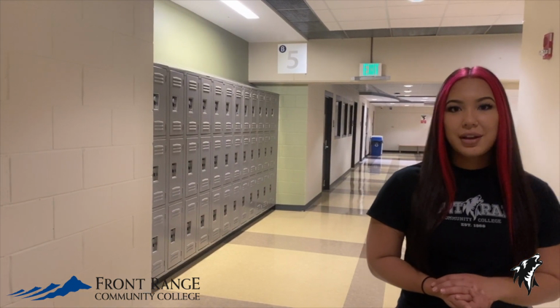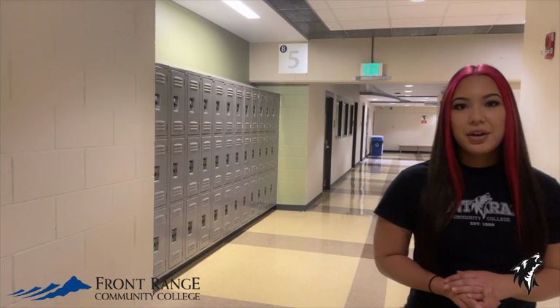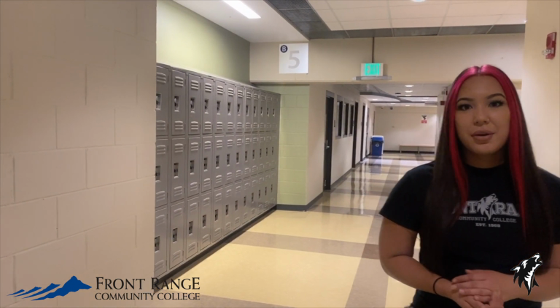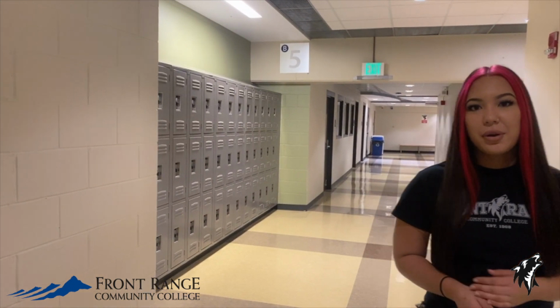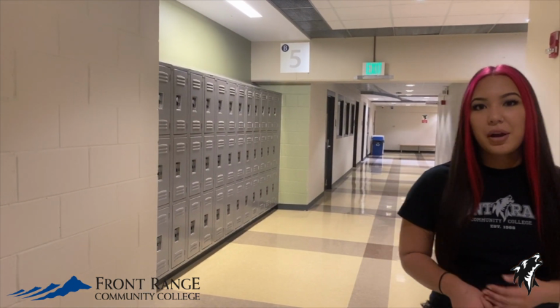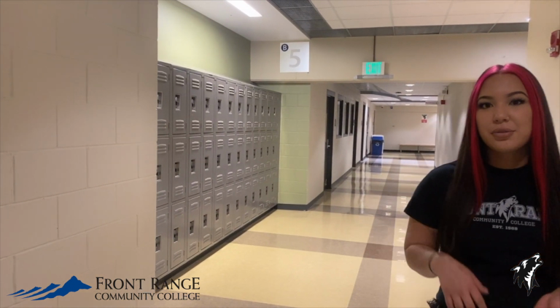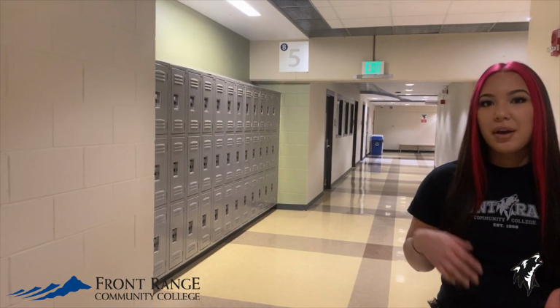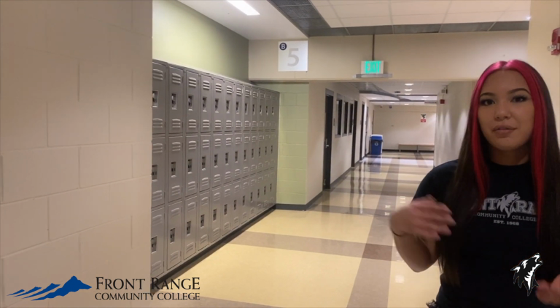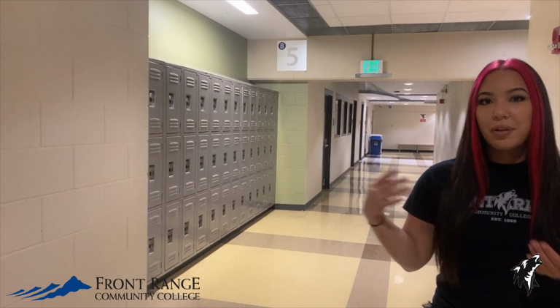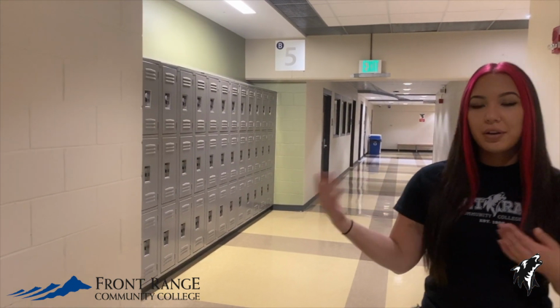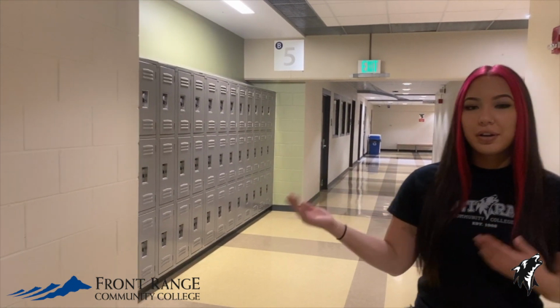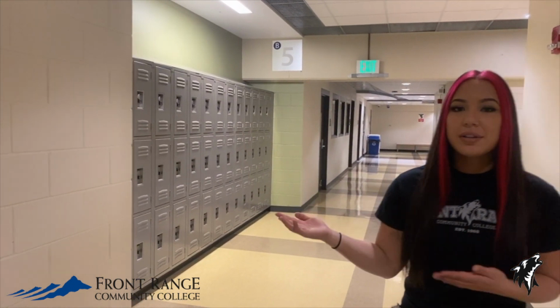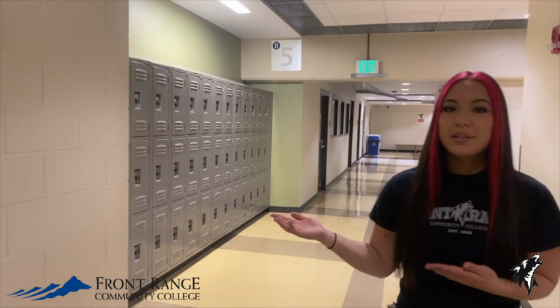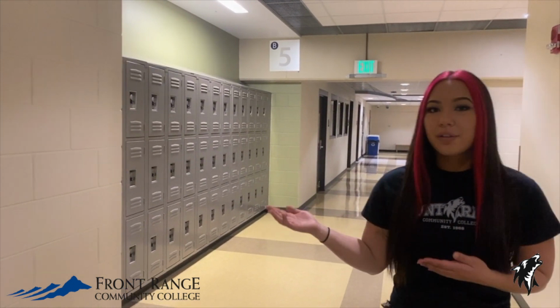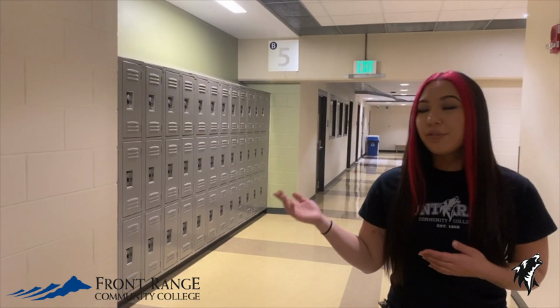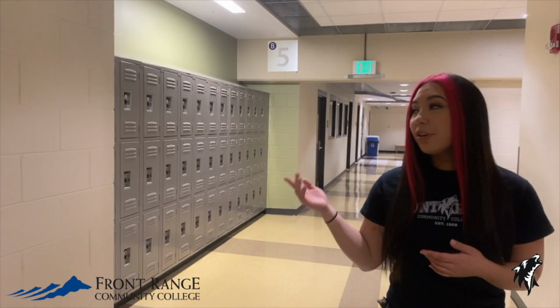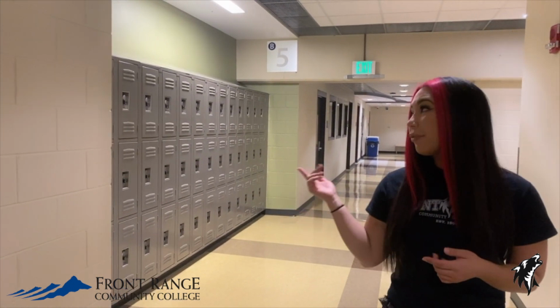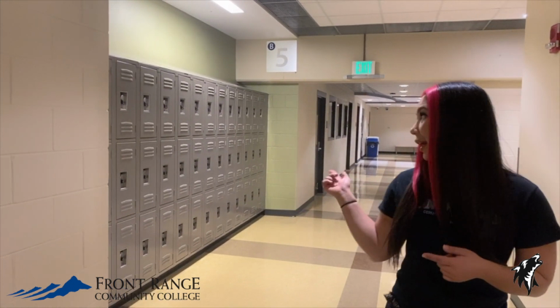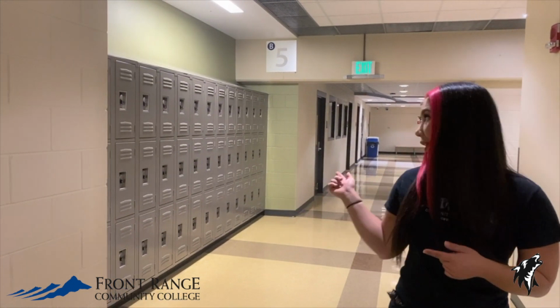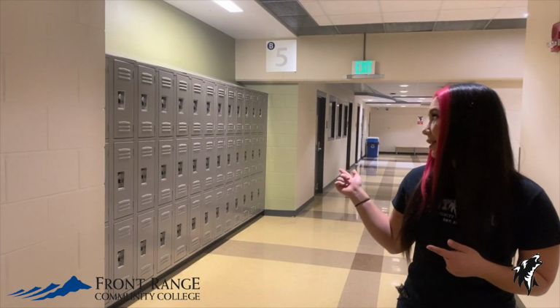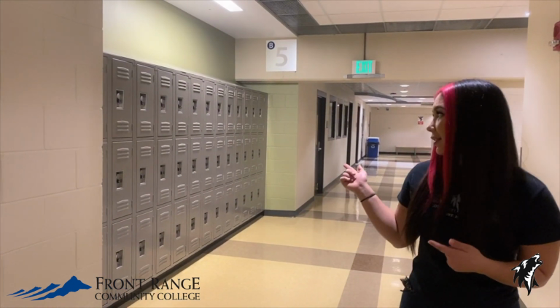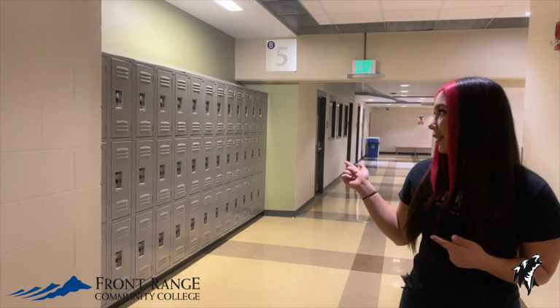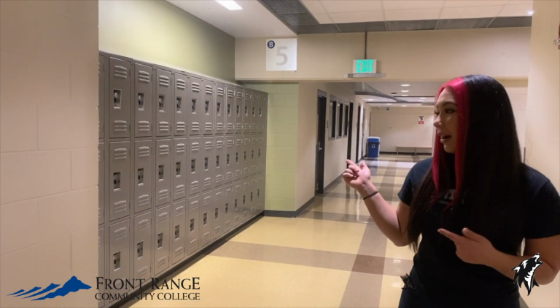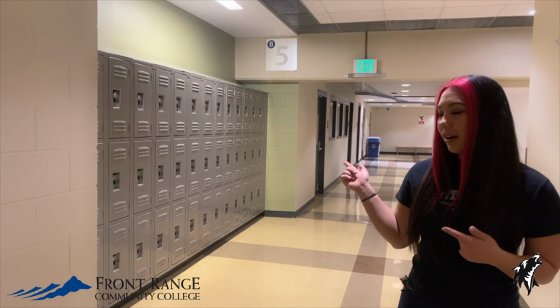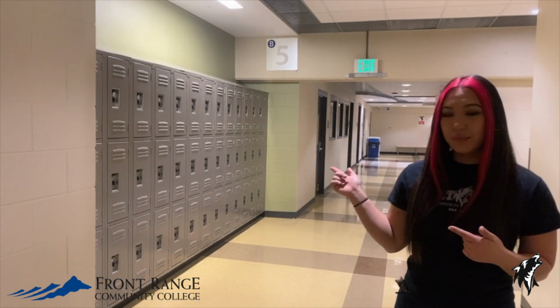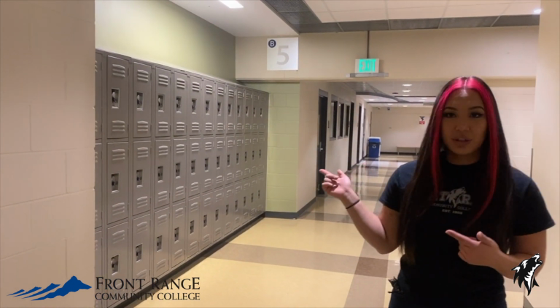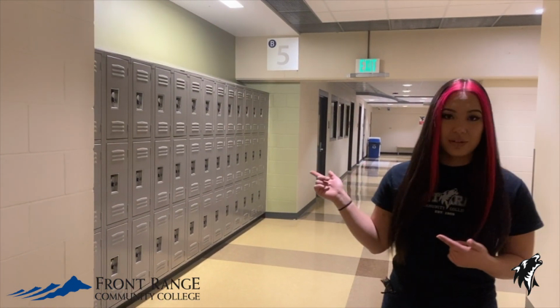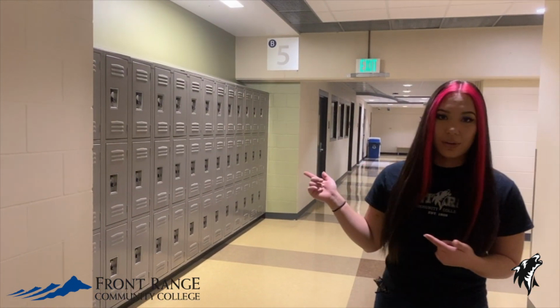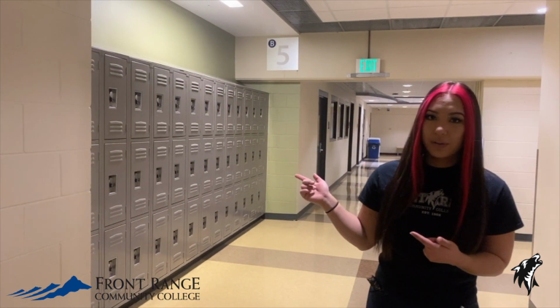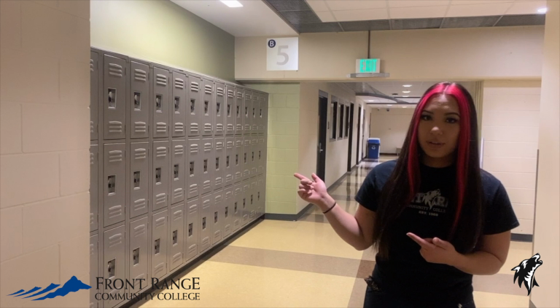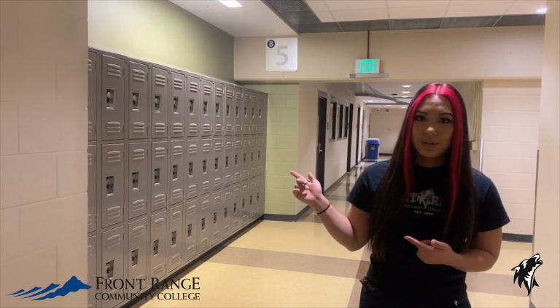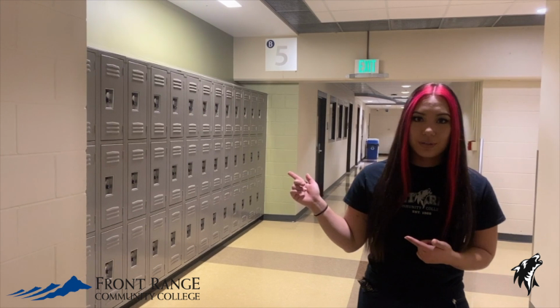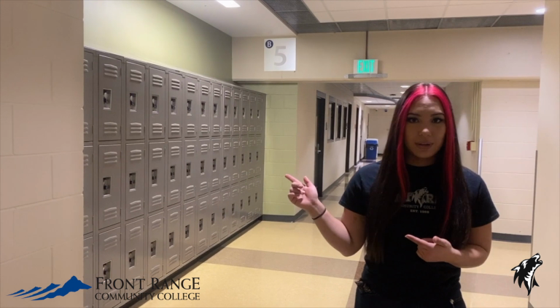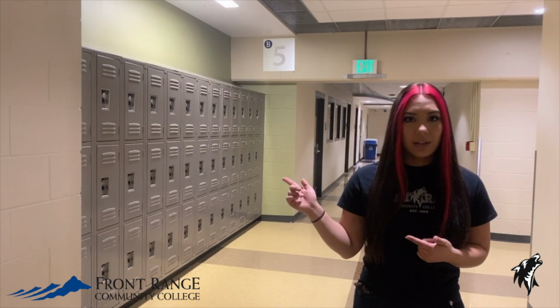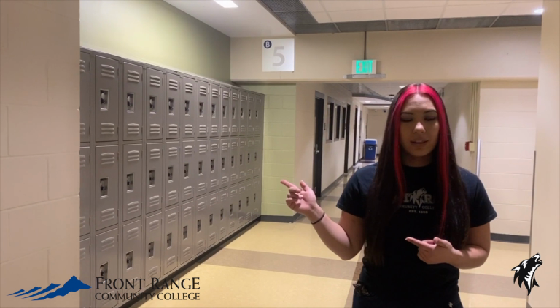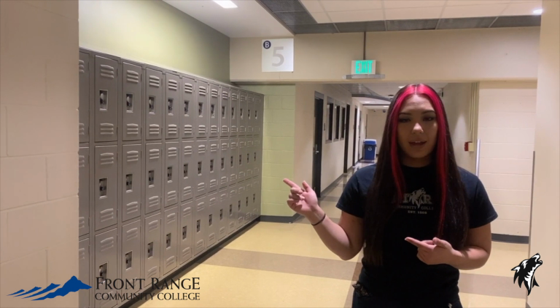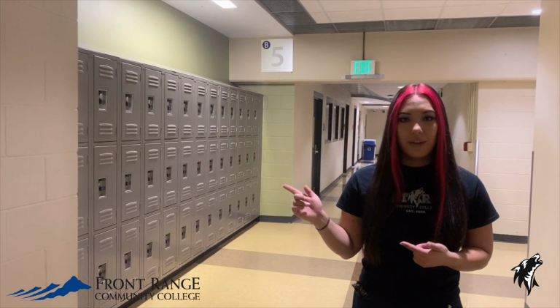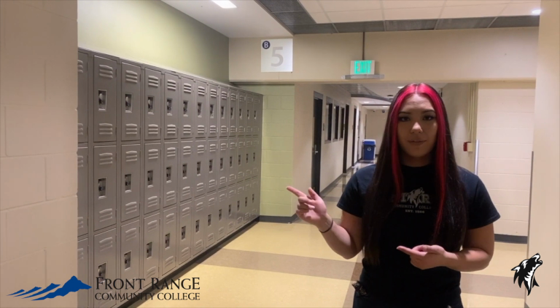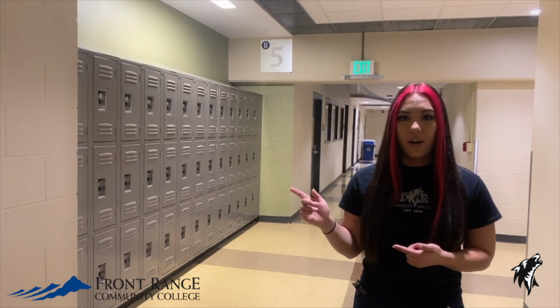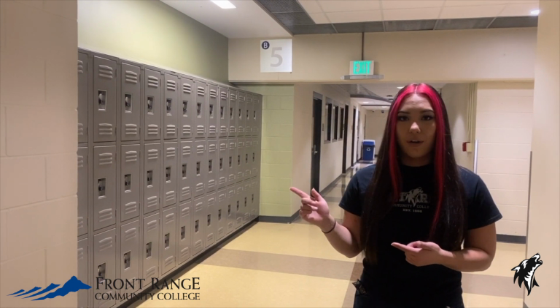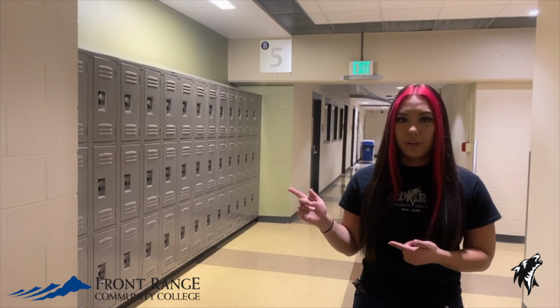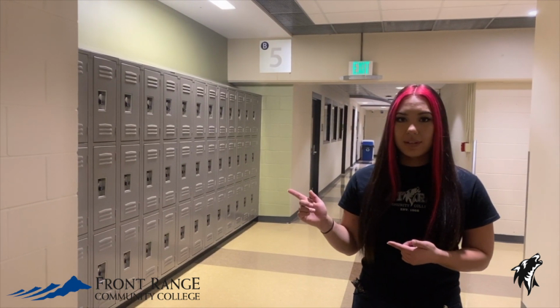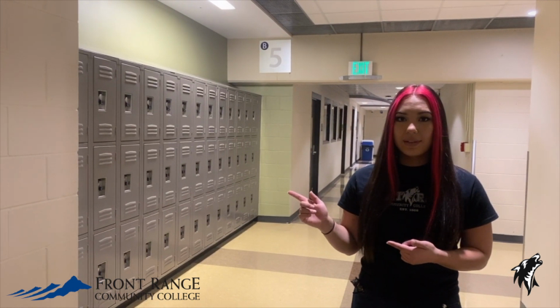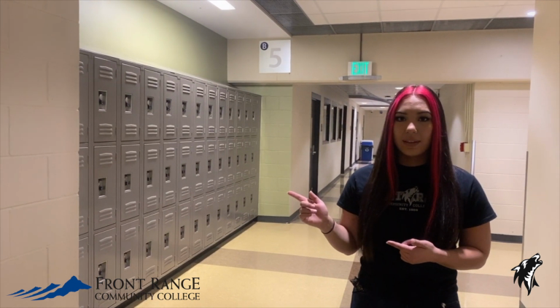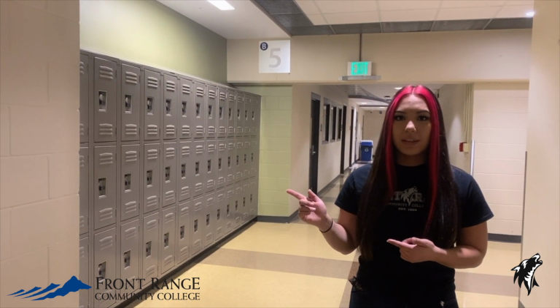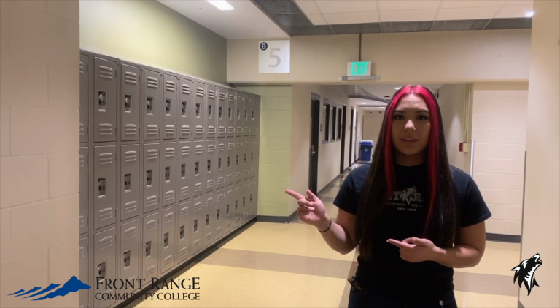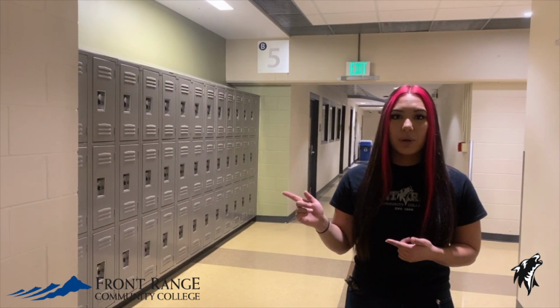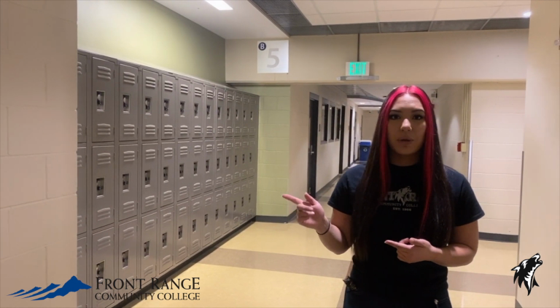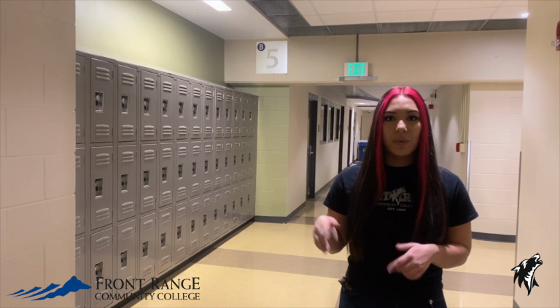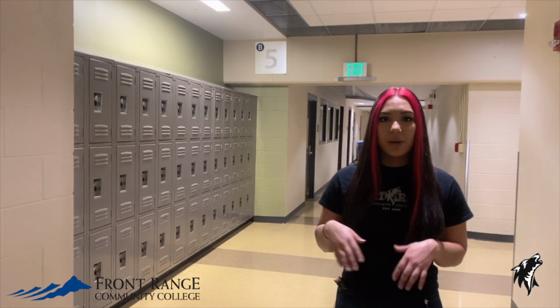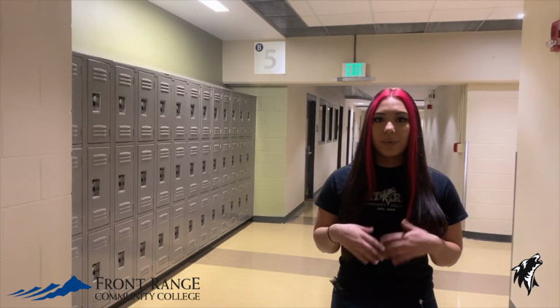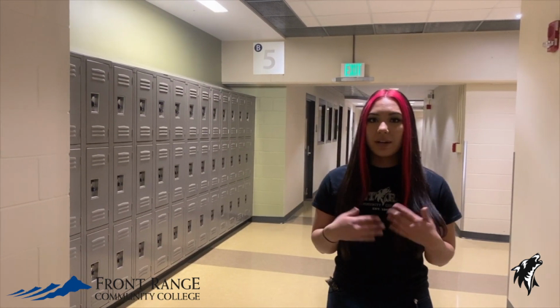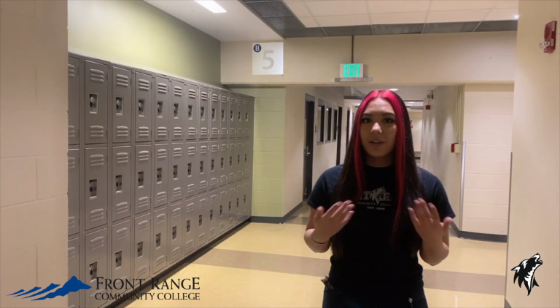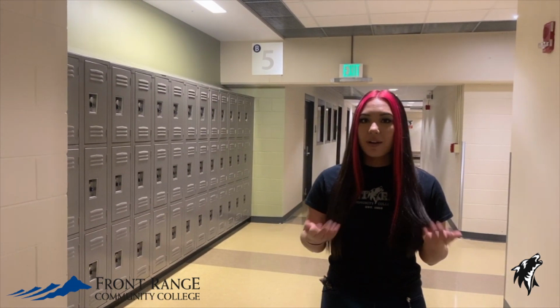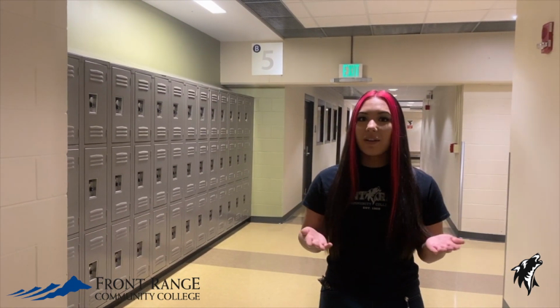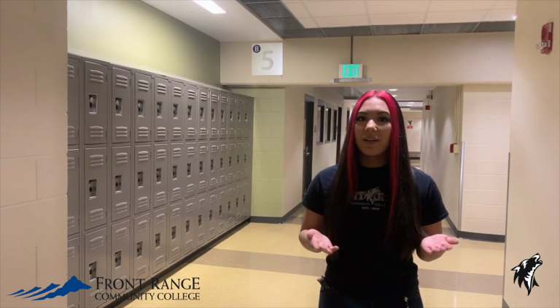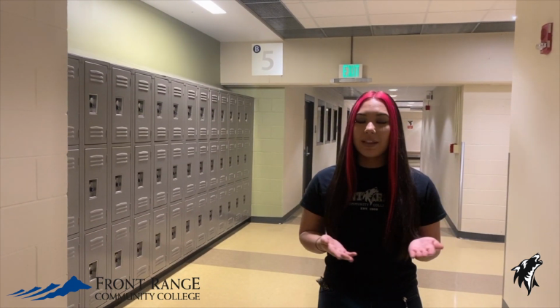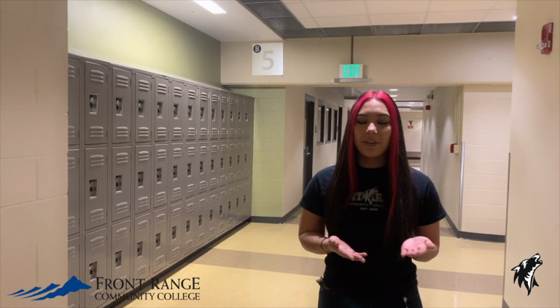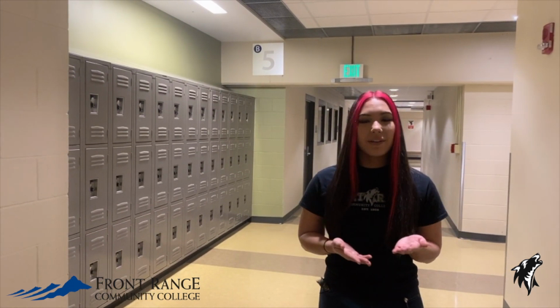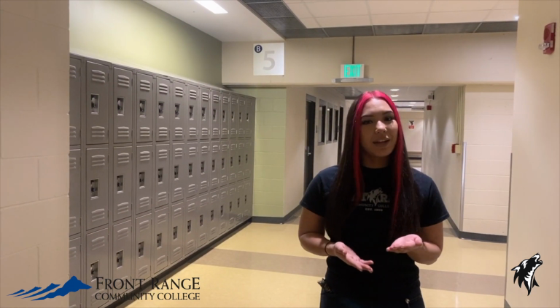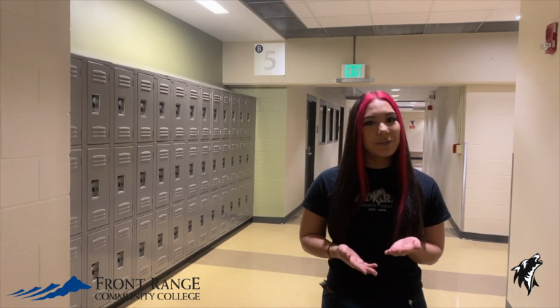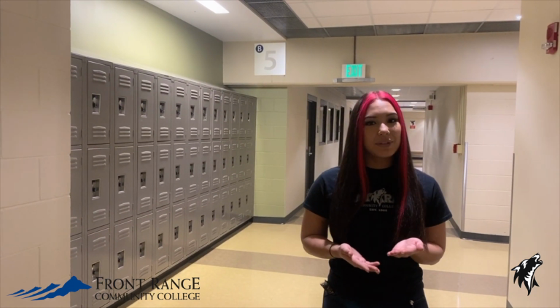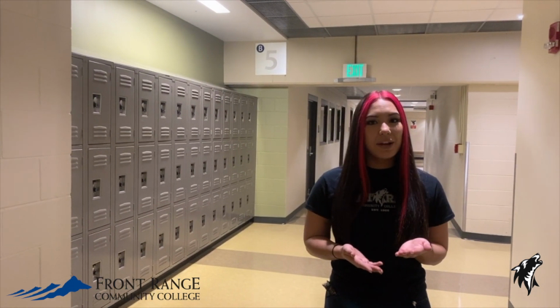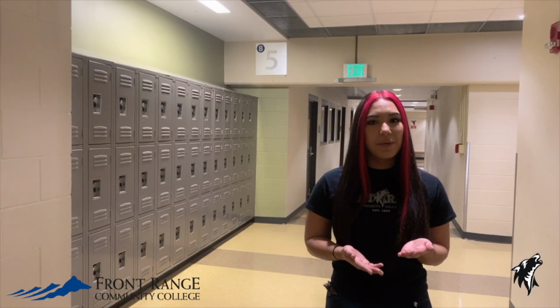We also have lockers for rent. Just go to the Student Life office and let them know you want to rent a locker and they'll get you set up.